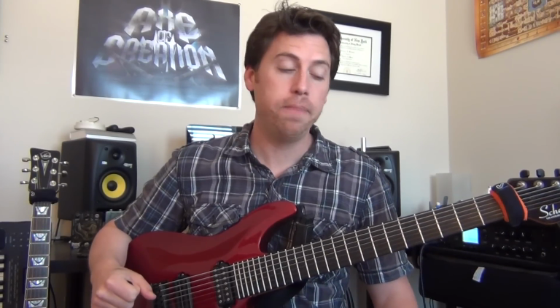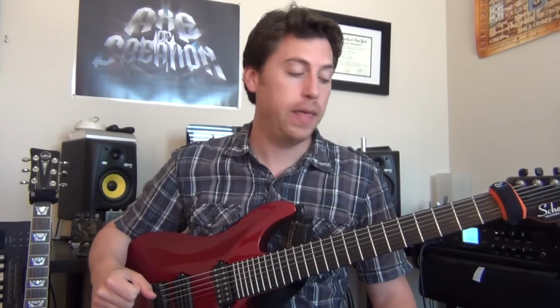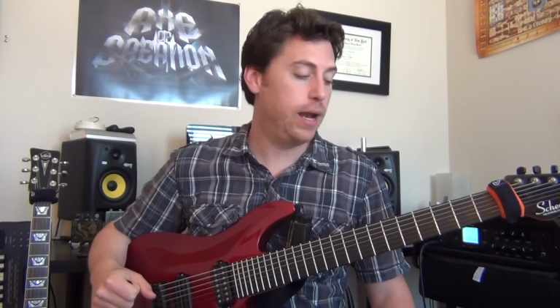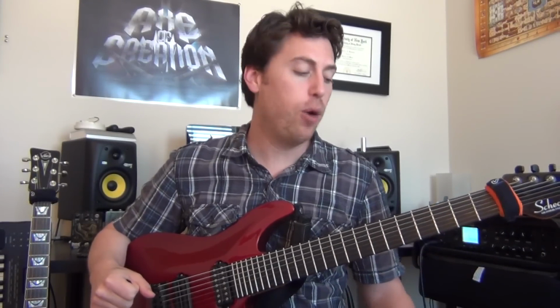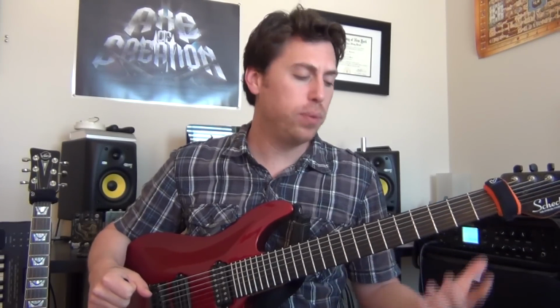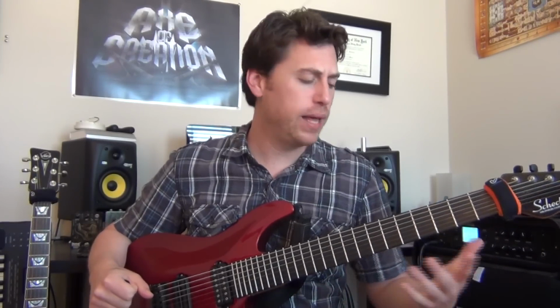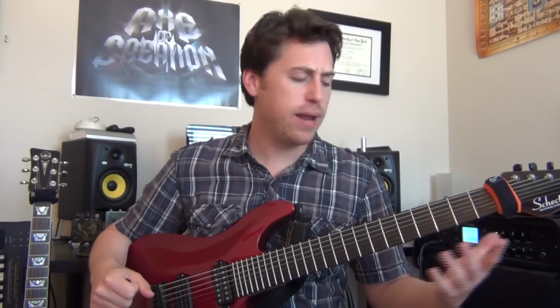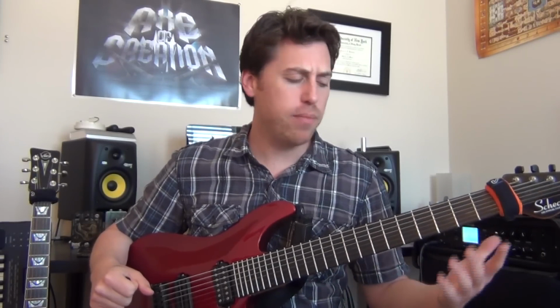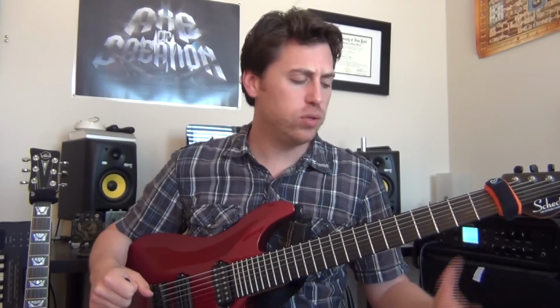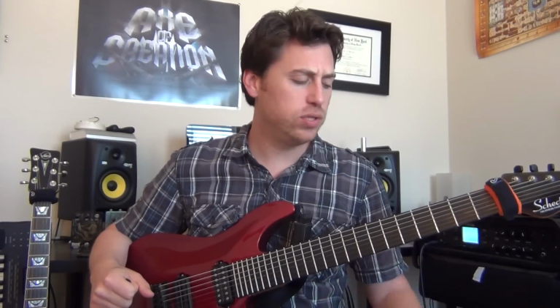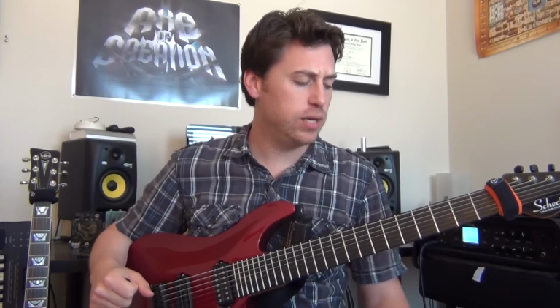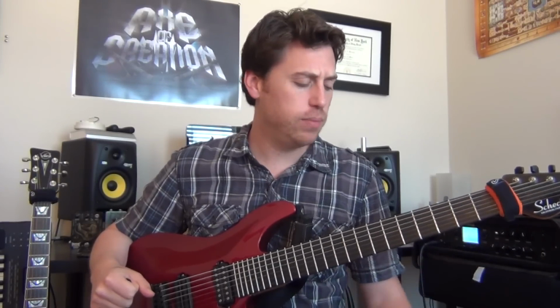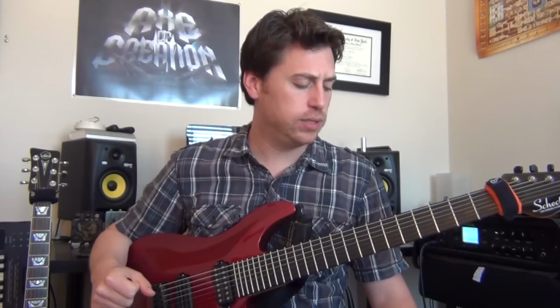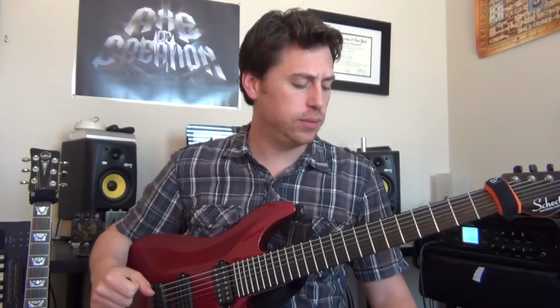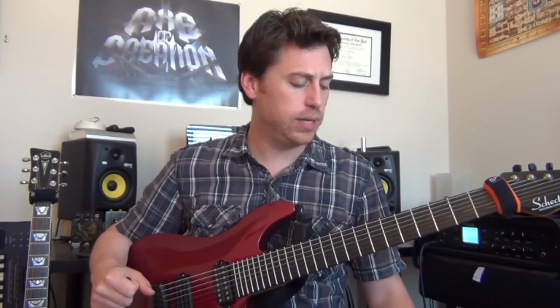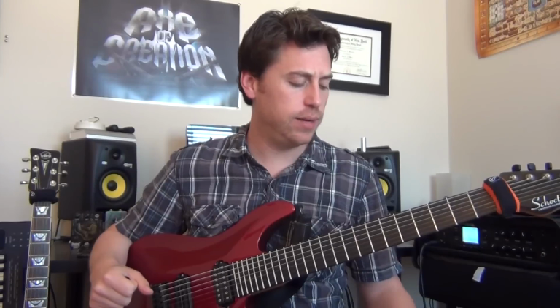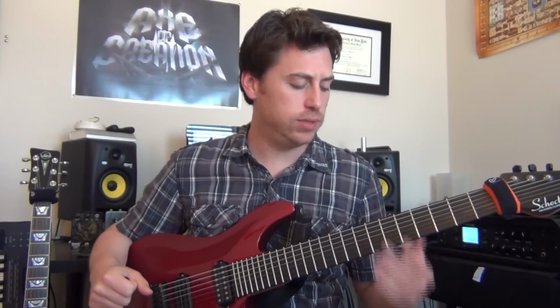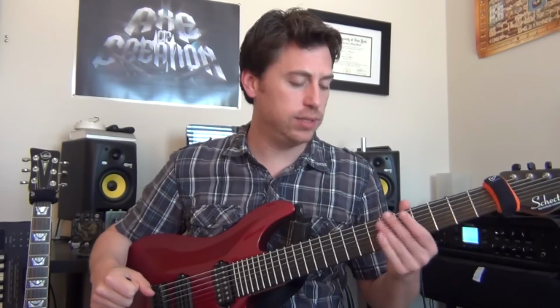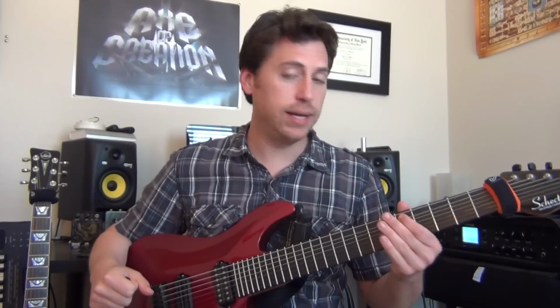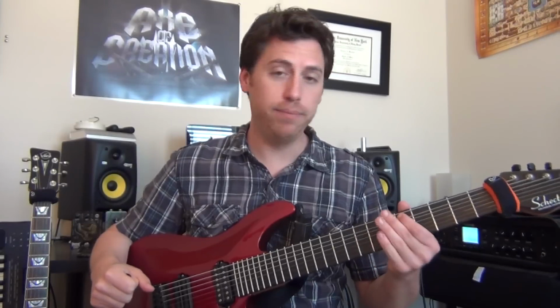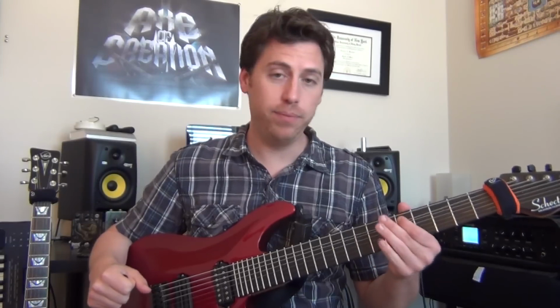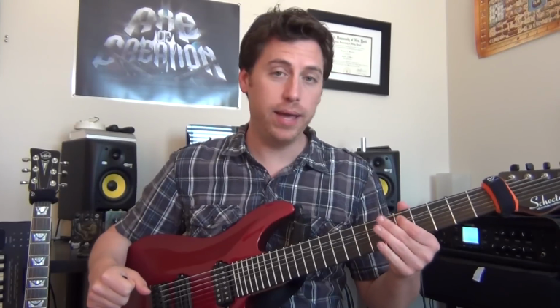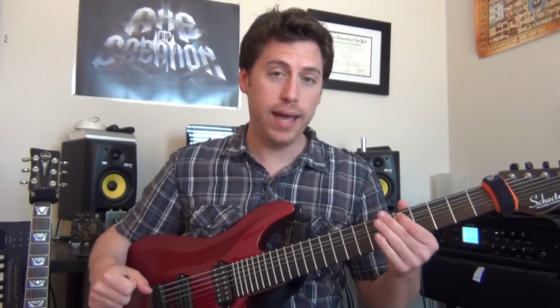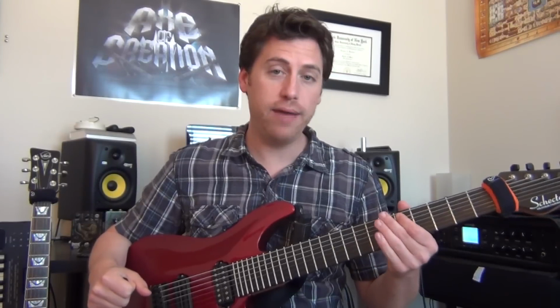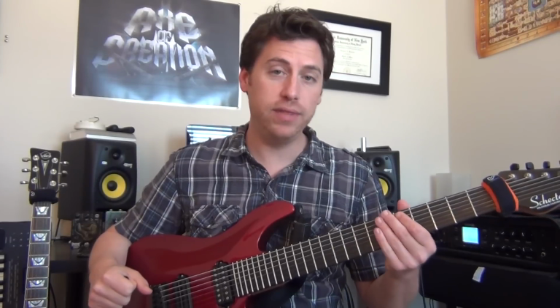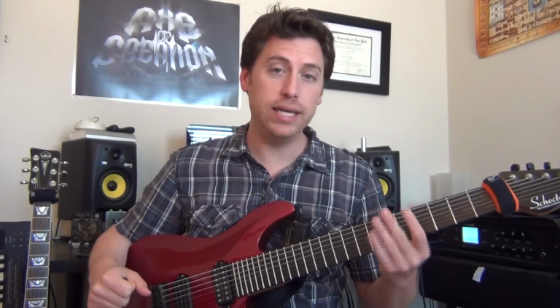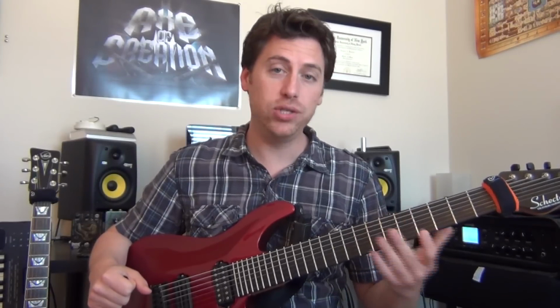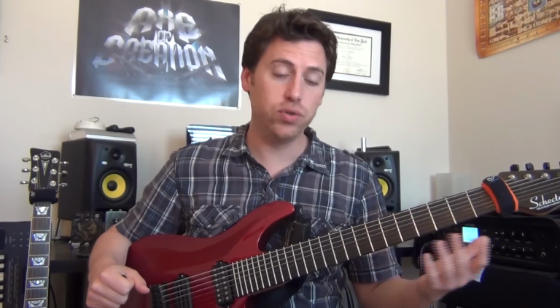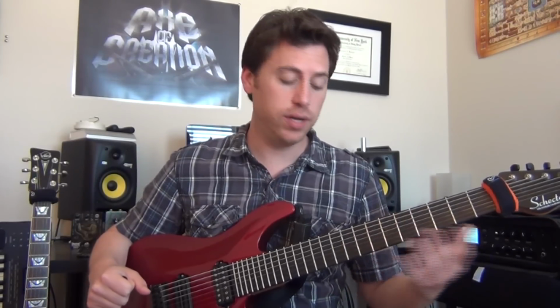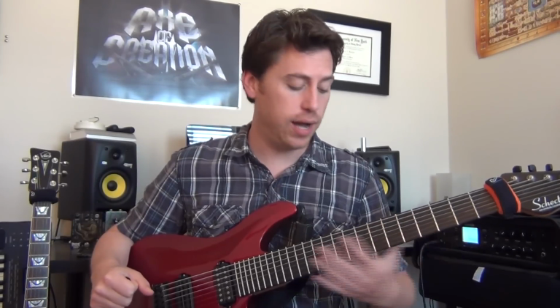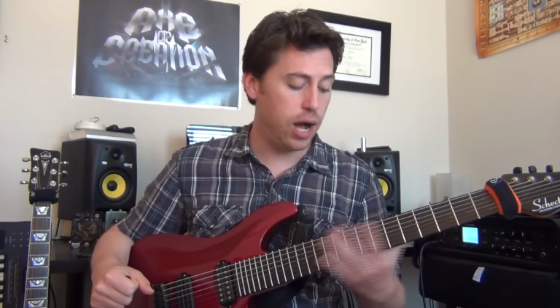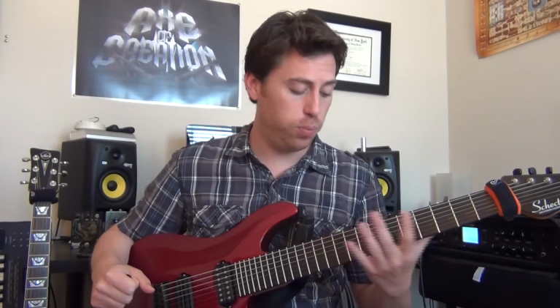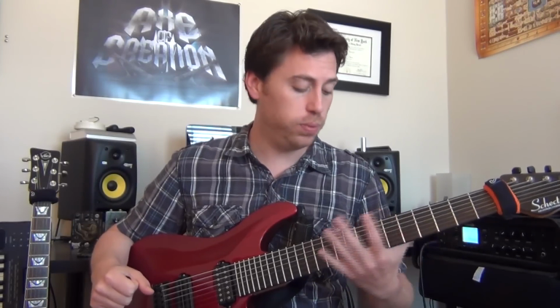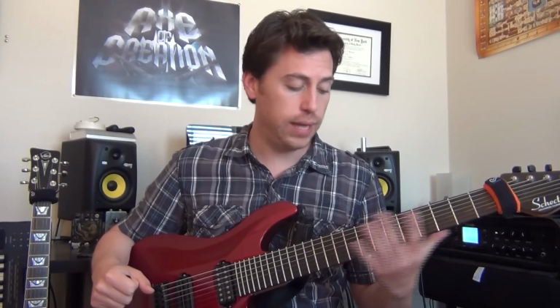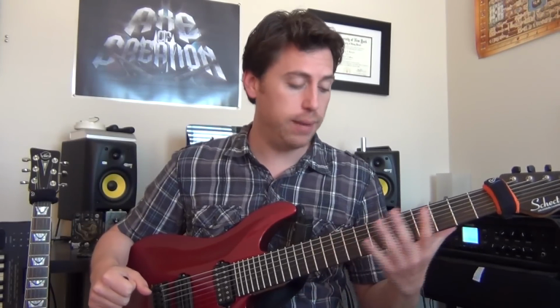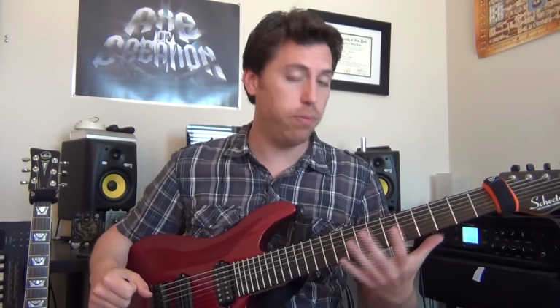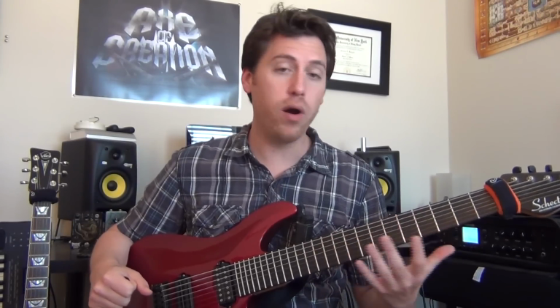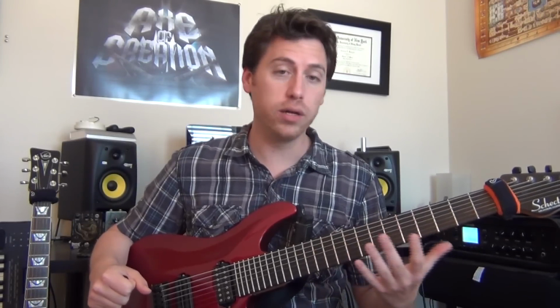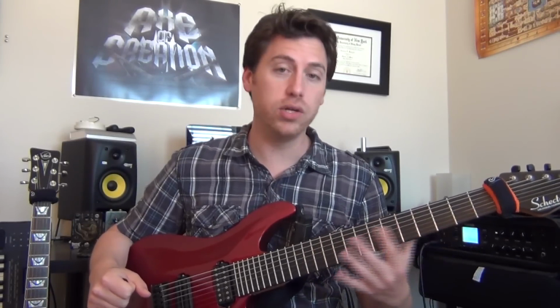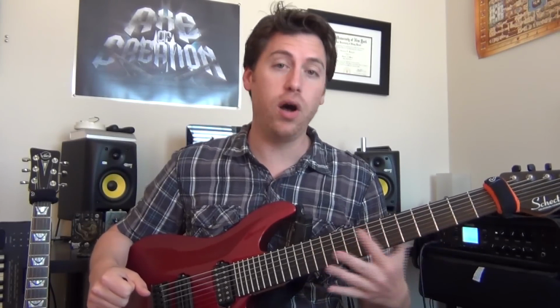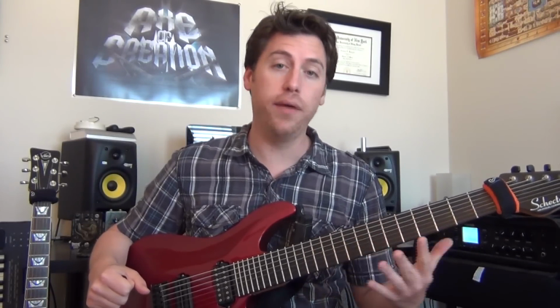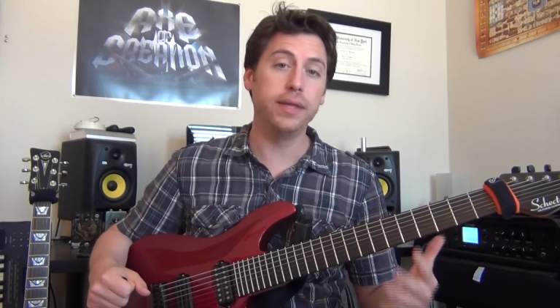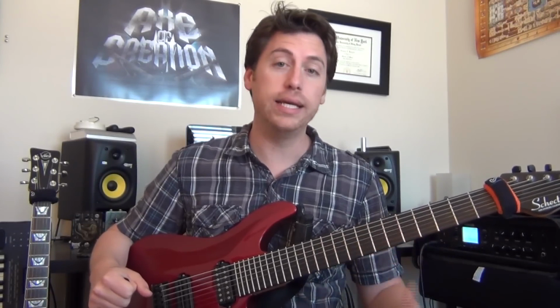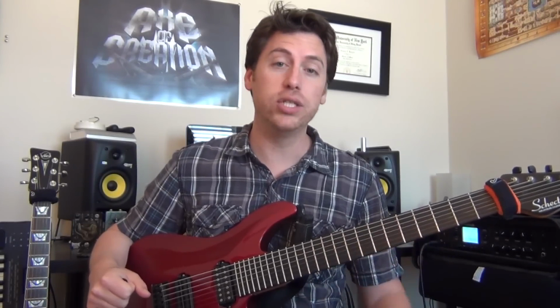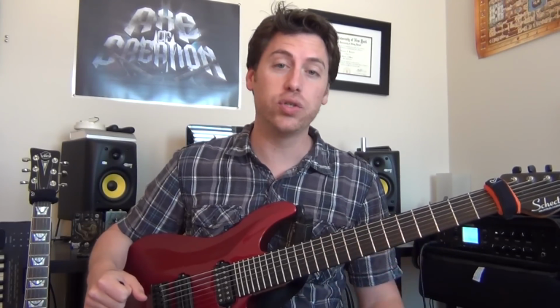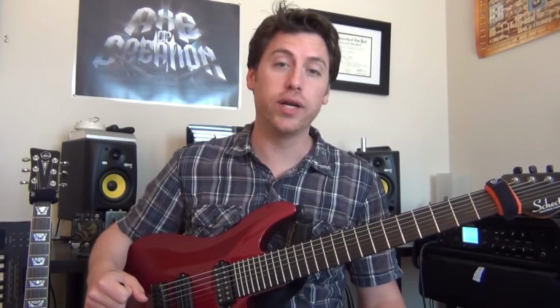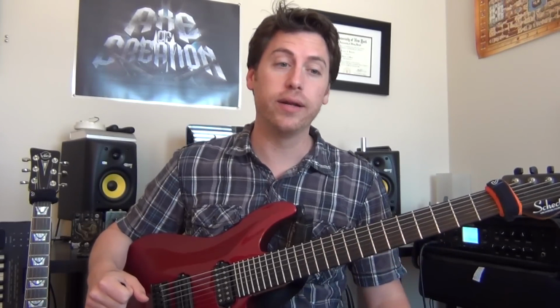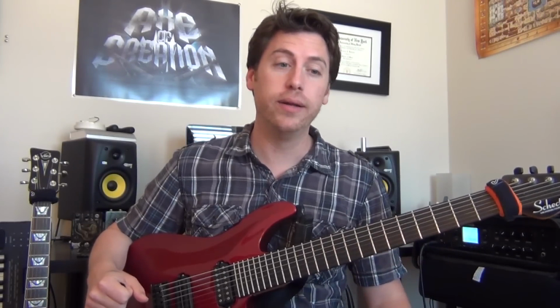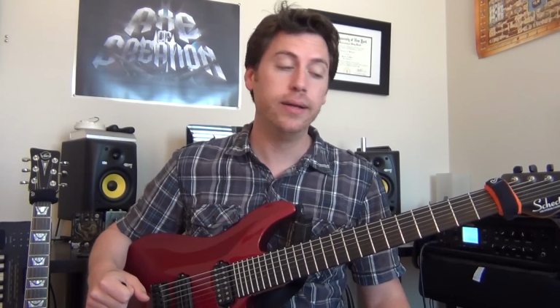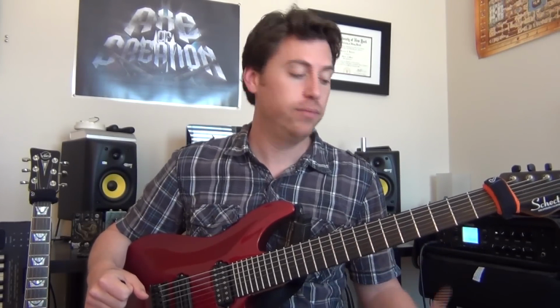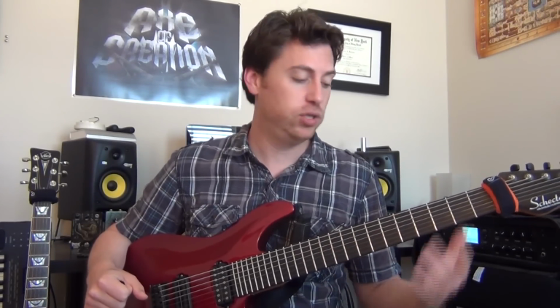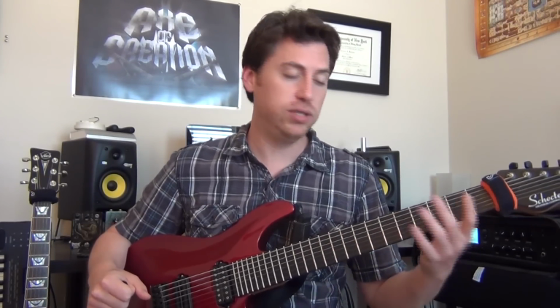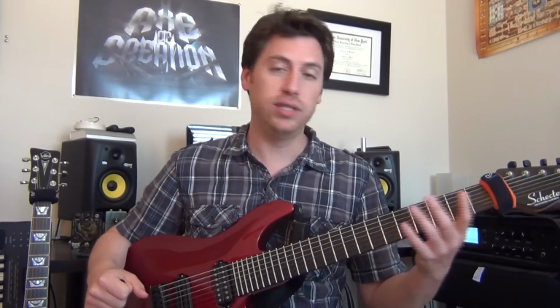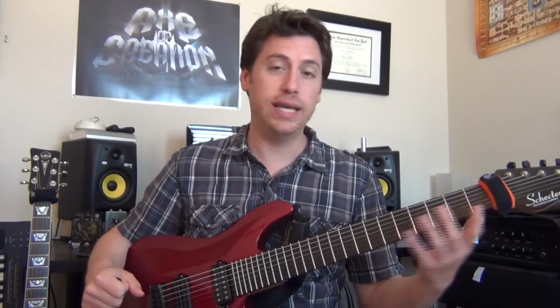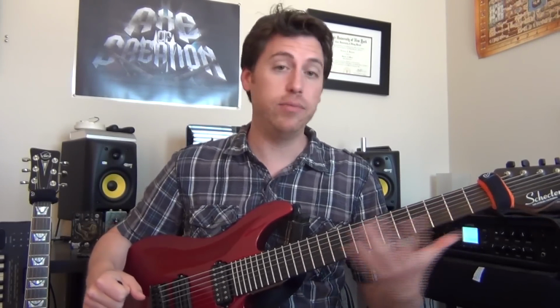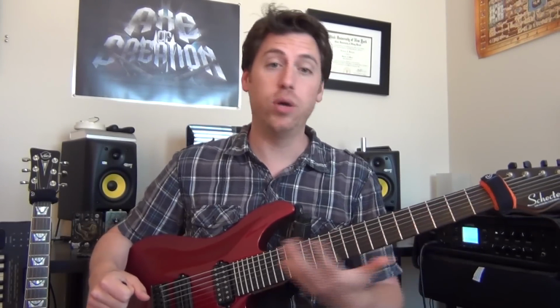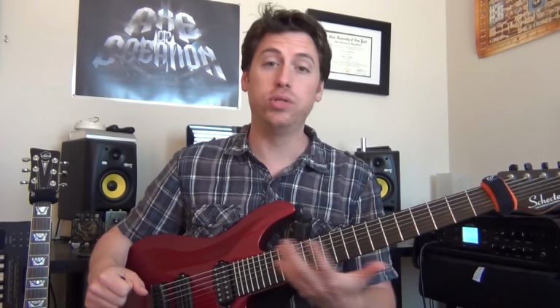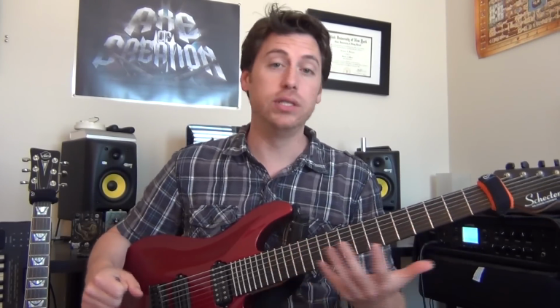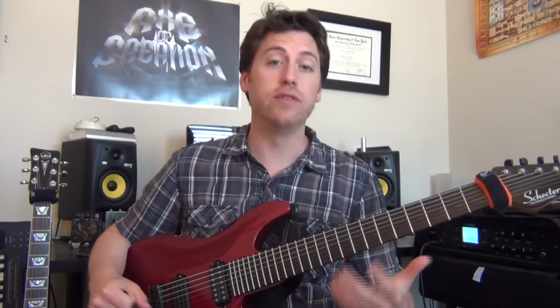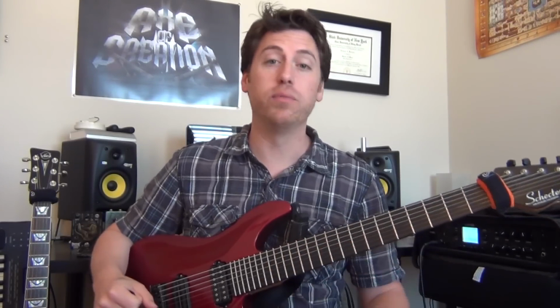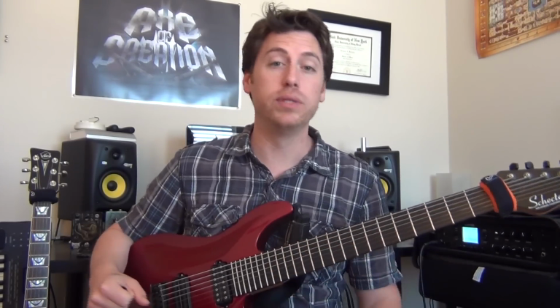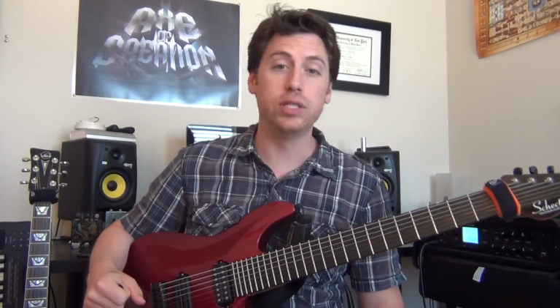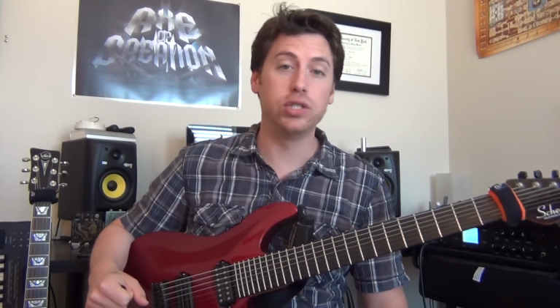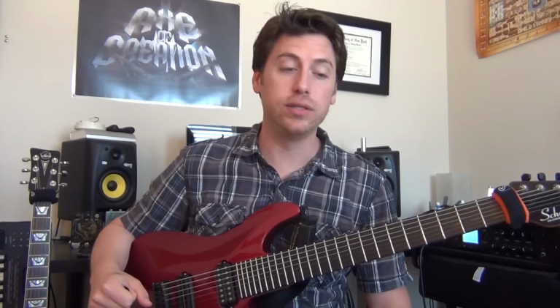I'll play it mostly, but sometimes since I have the E-string, I'll play parts on the E-string — just the same notes in different positions.